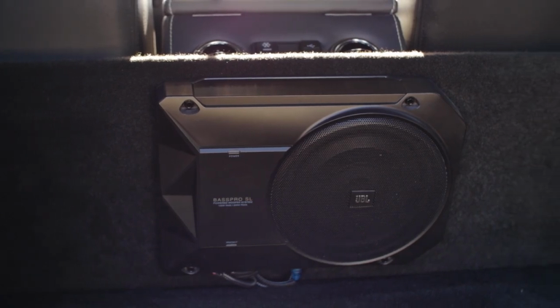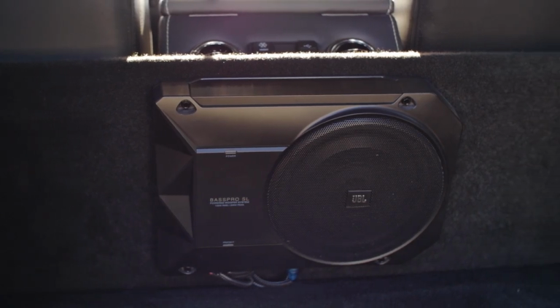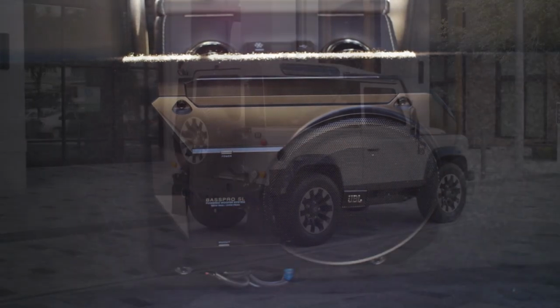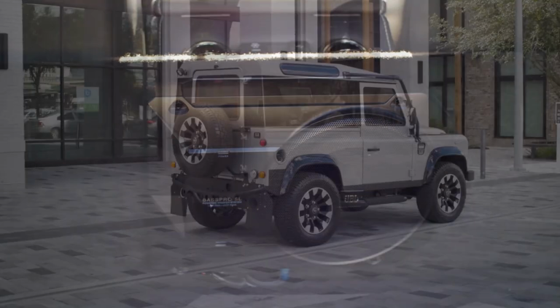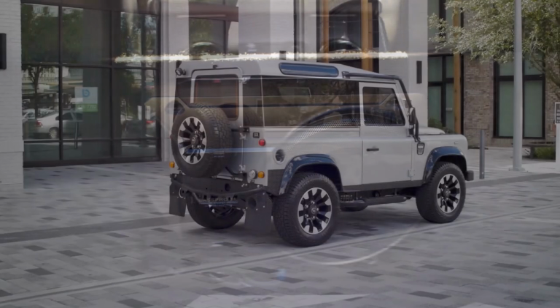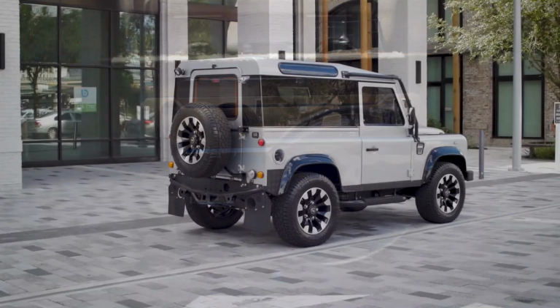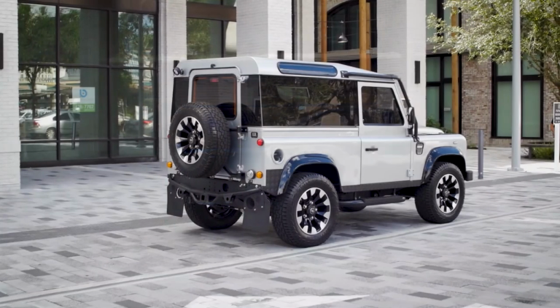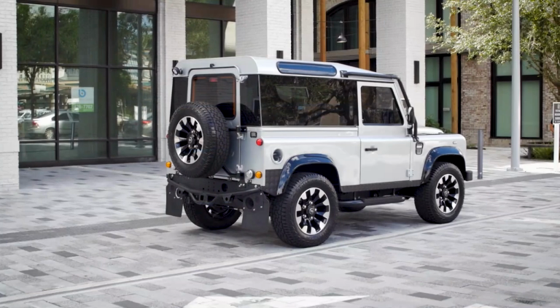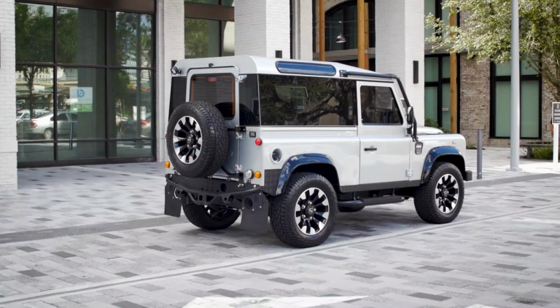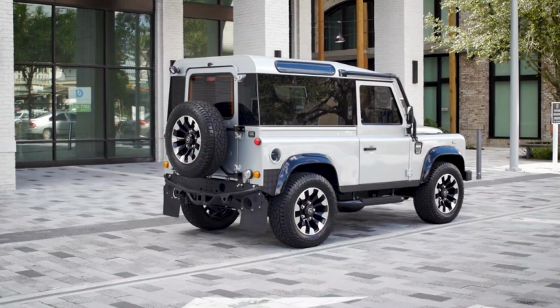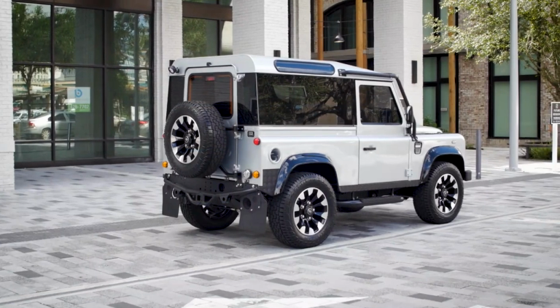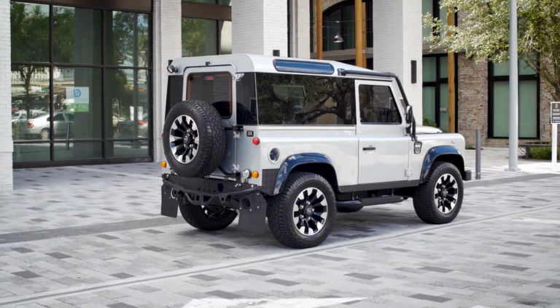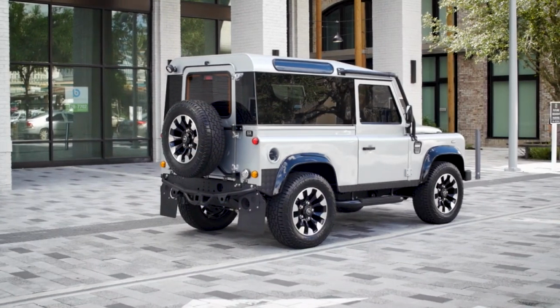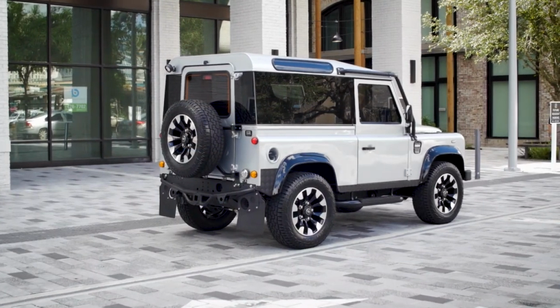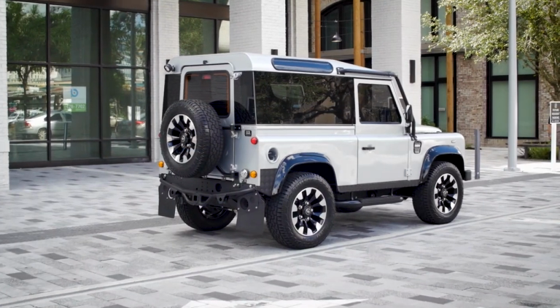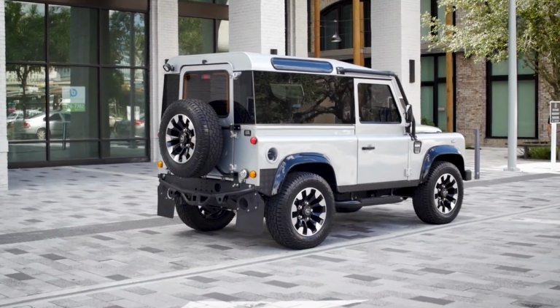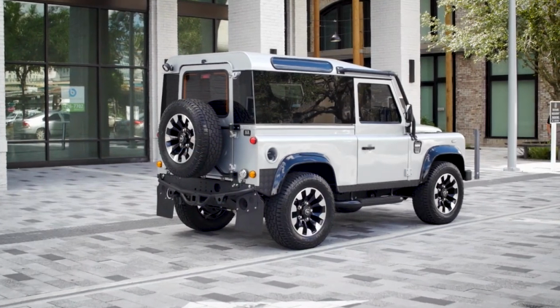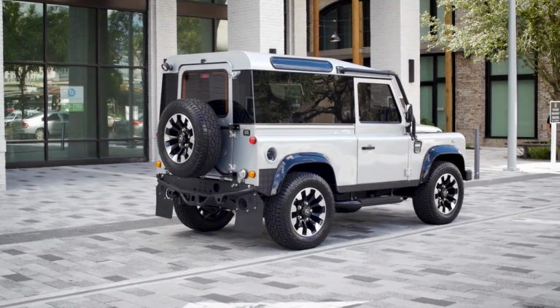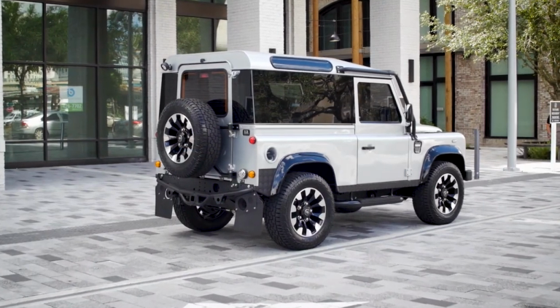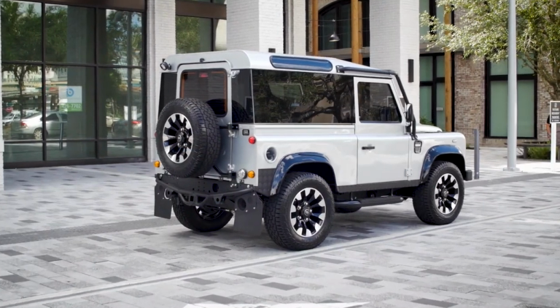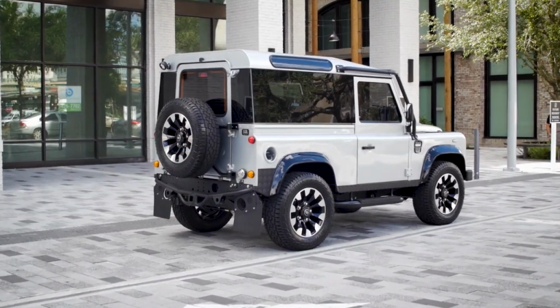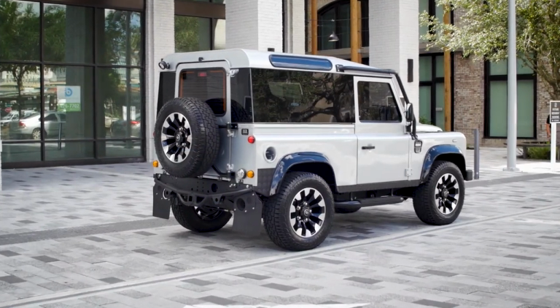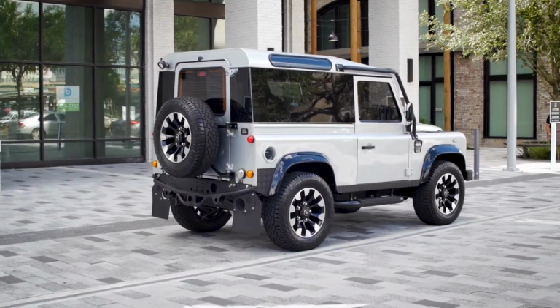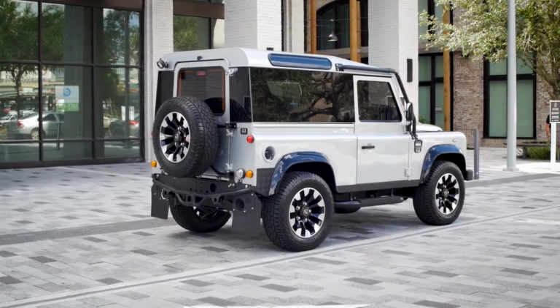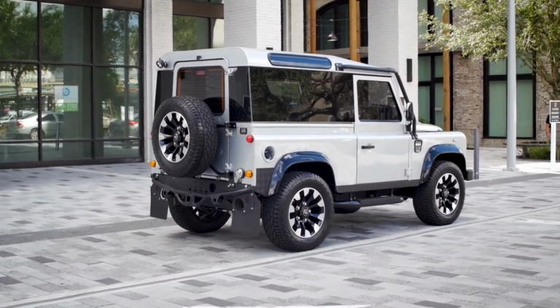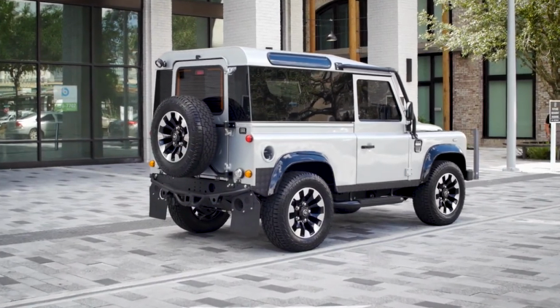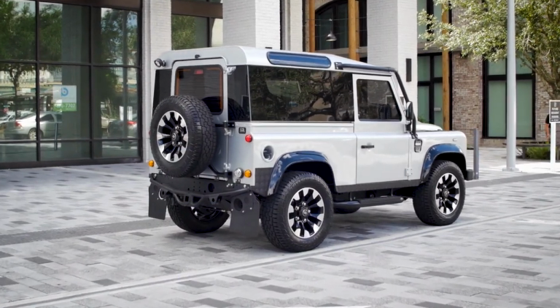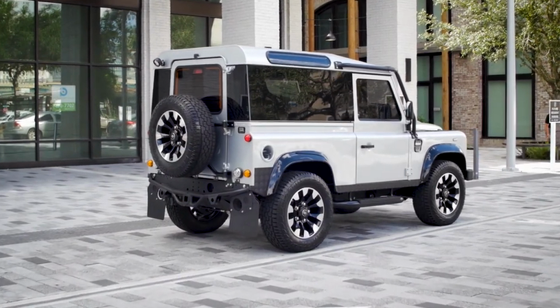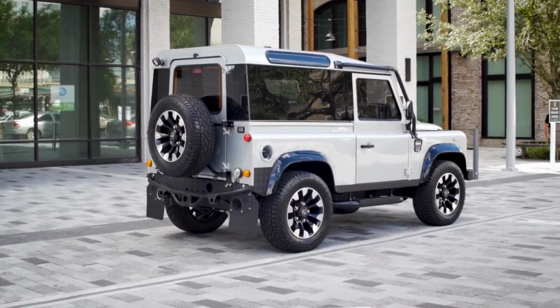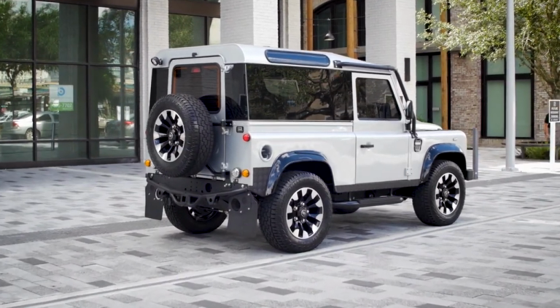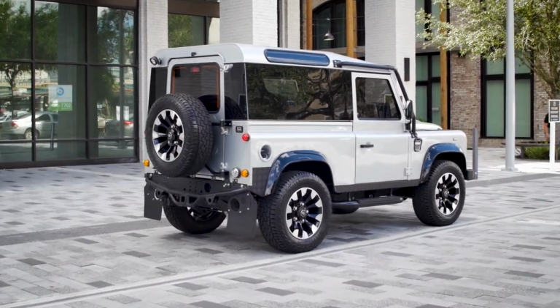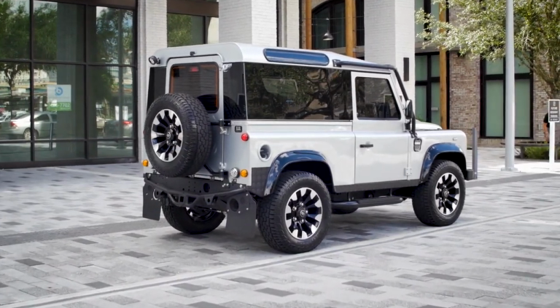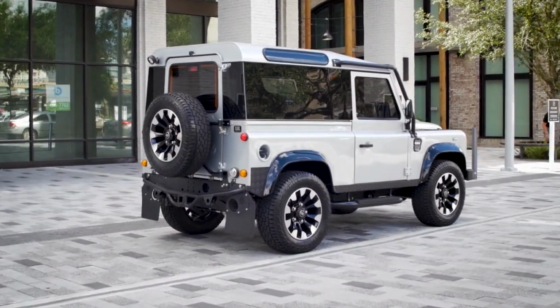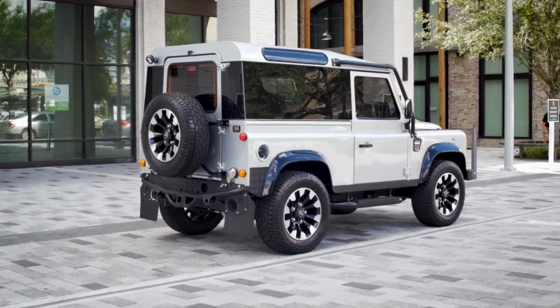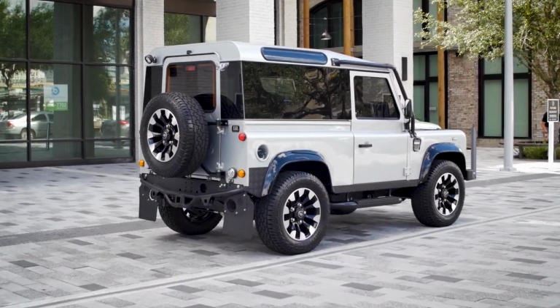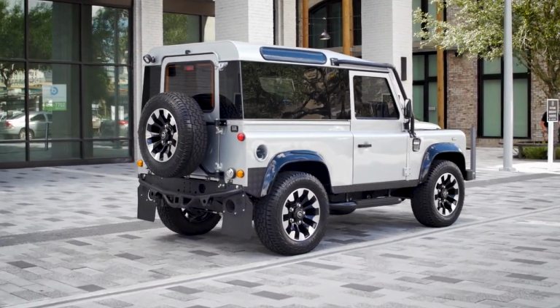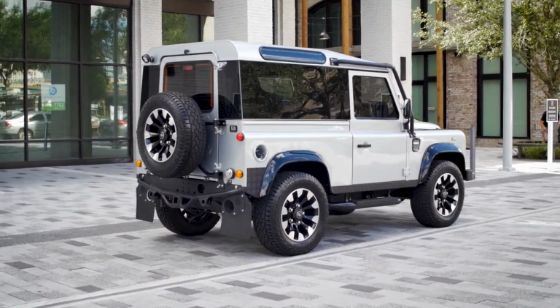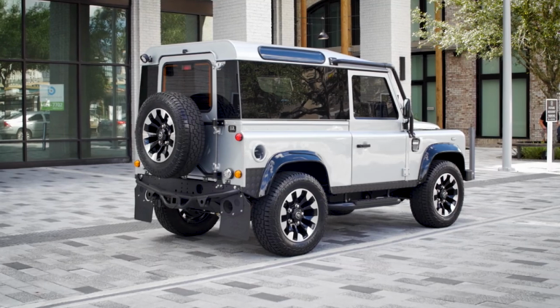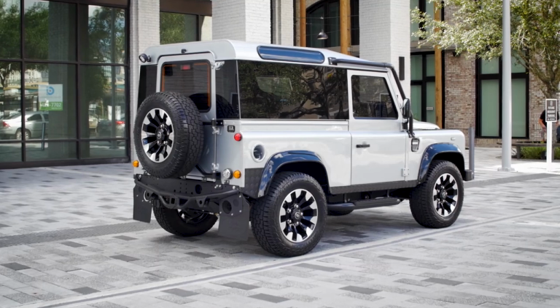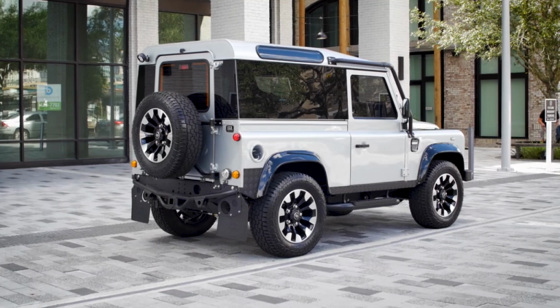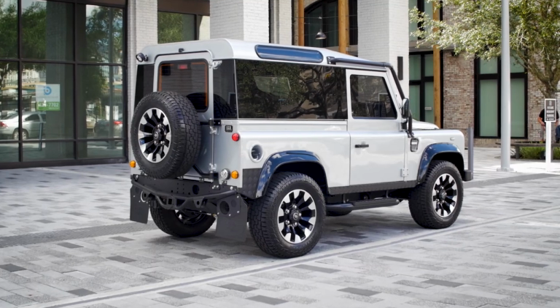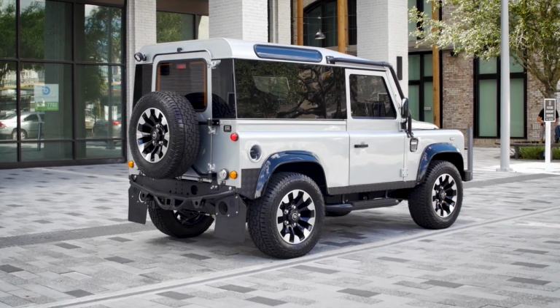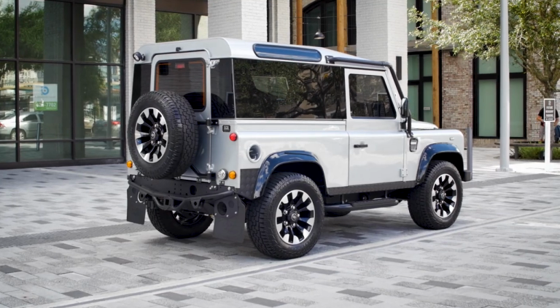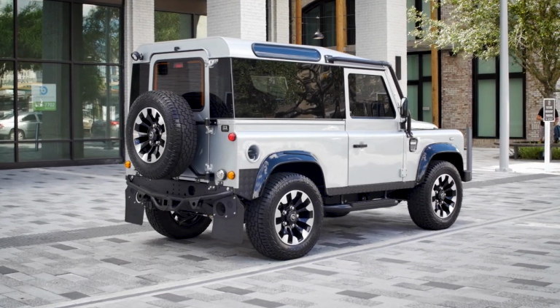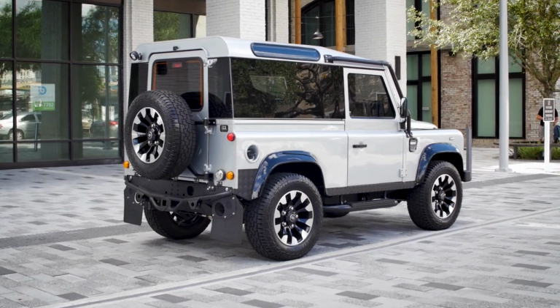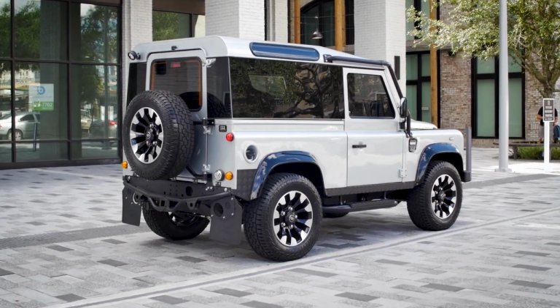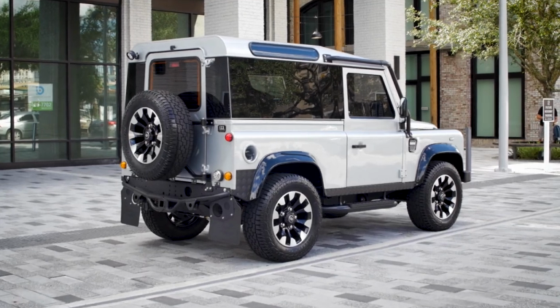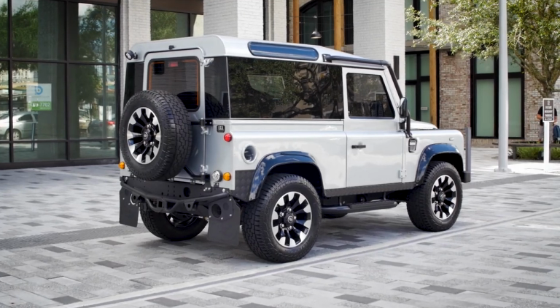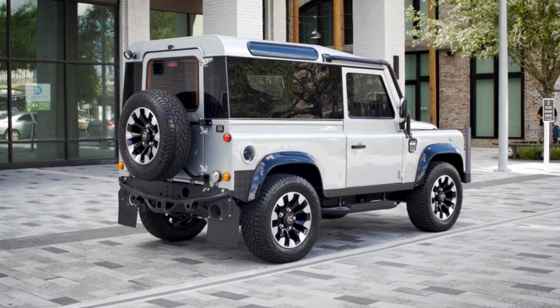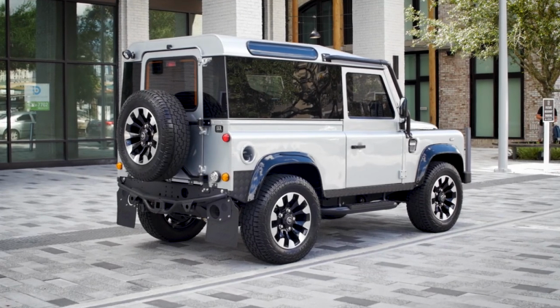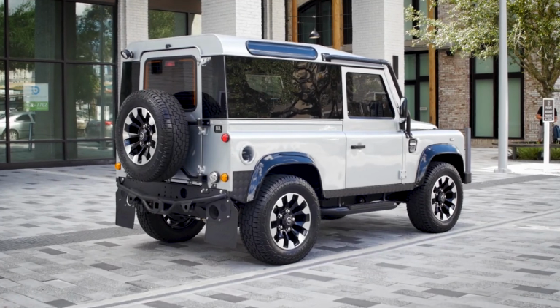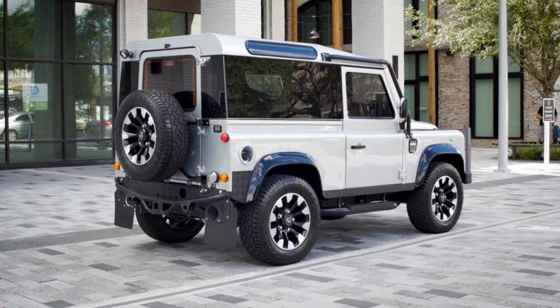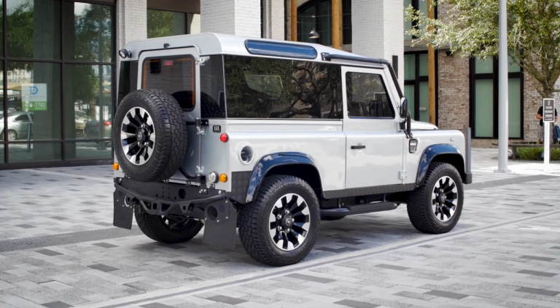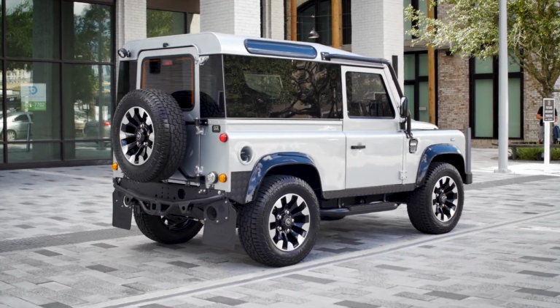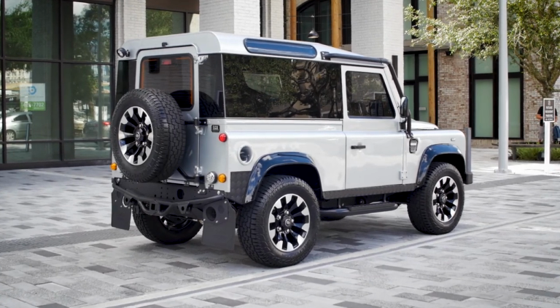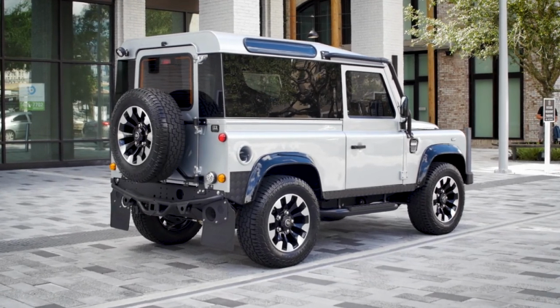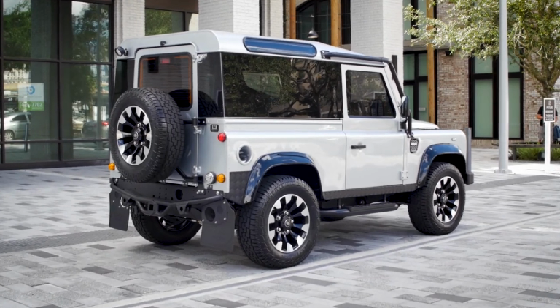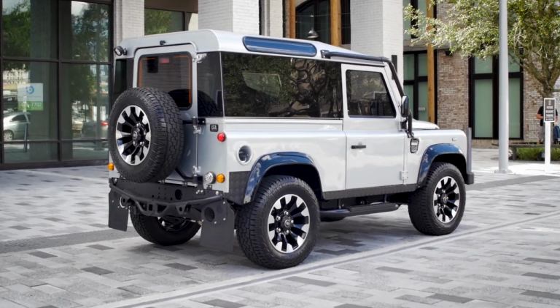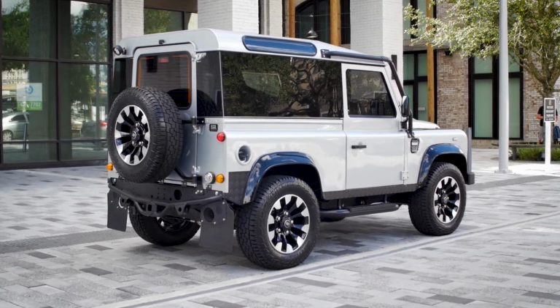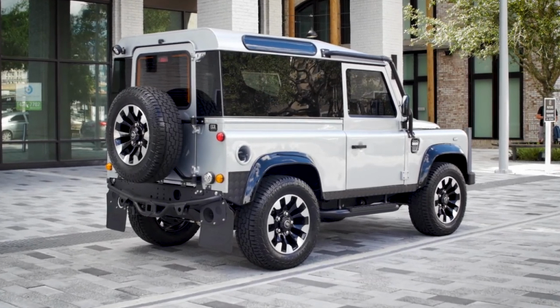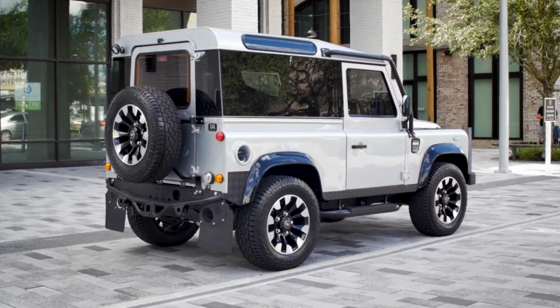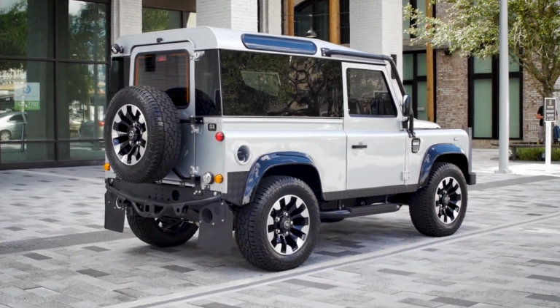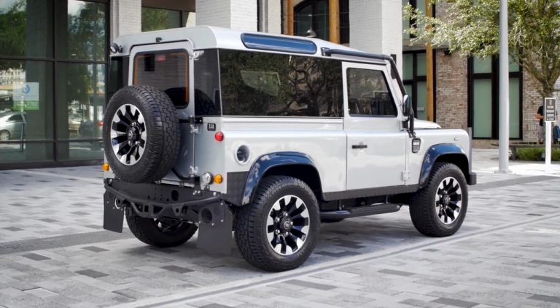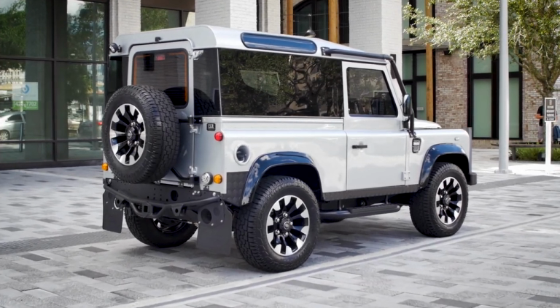This D90 is about as close as you will see to a modern day, high performance SUV. It just looks a hell of a lot cooler.